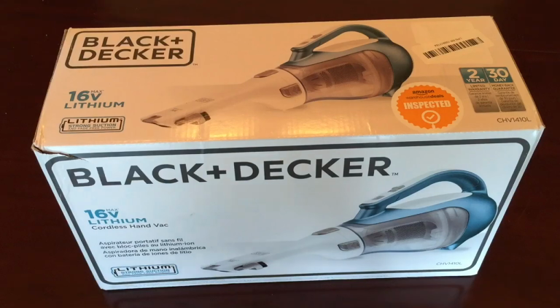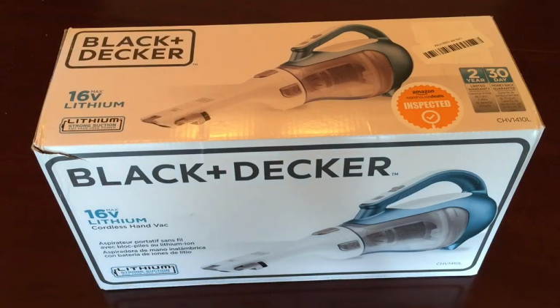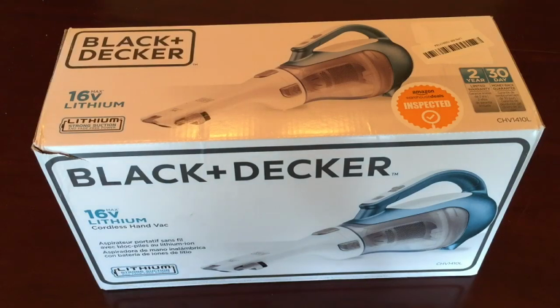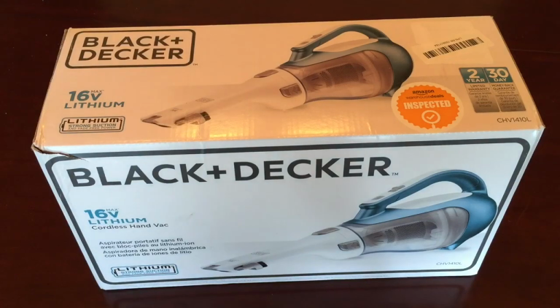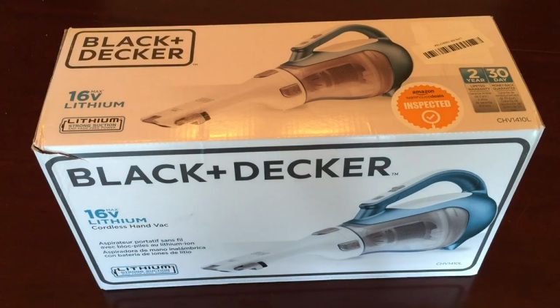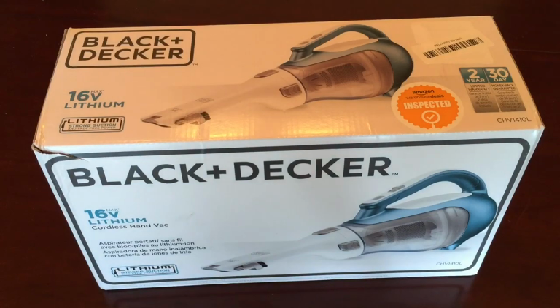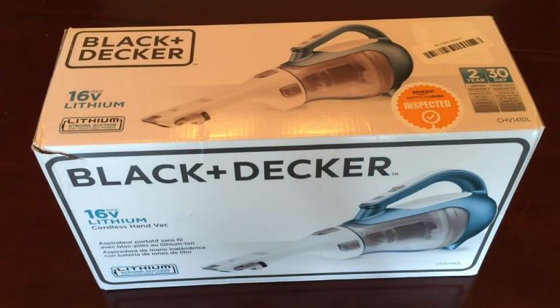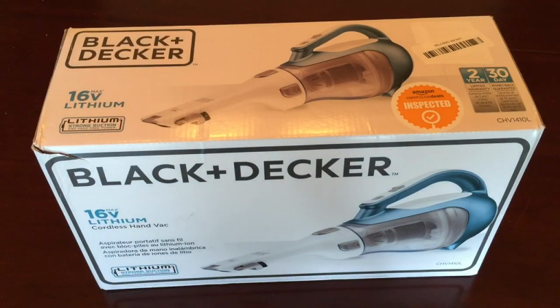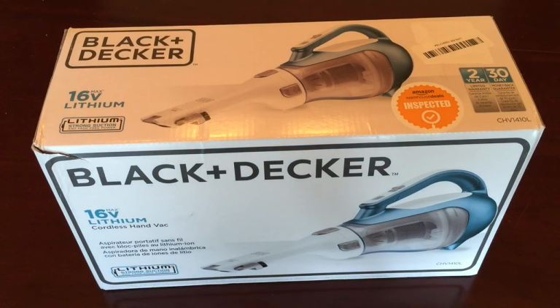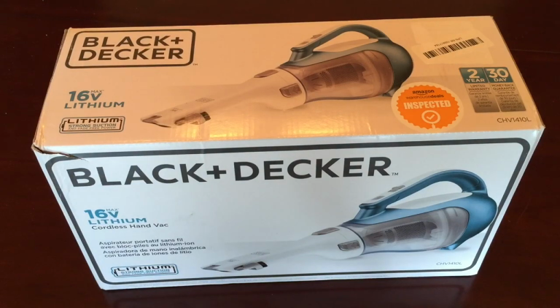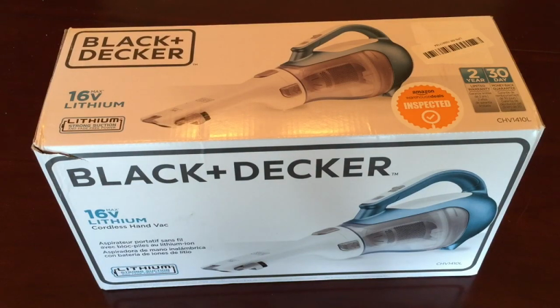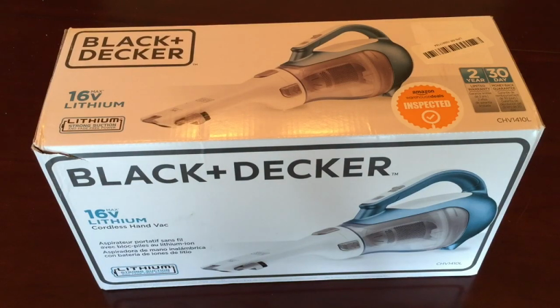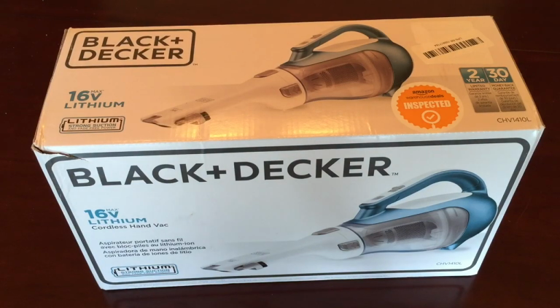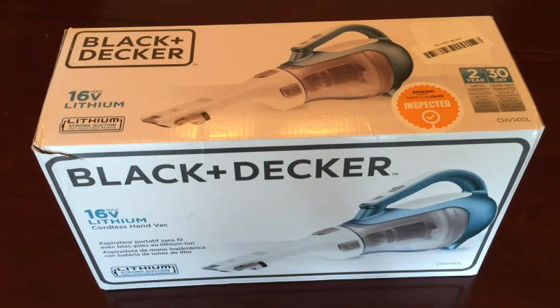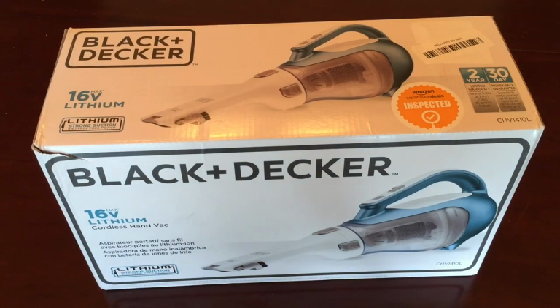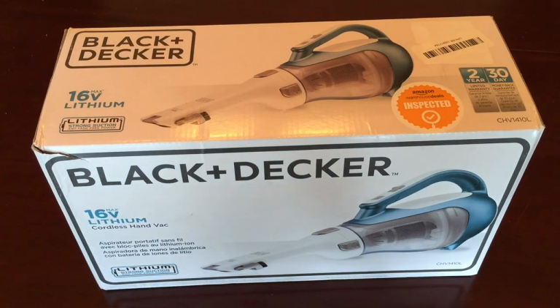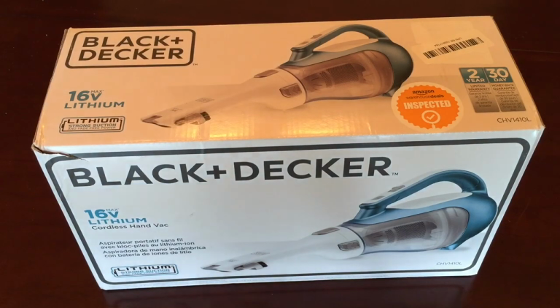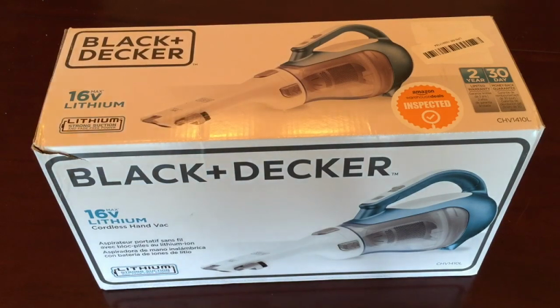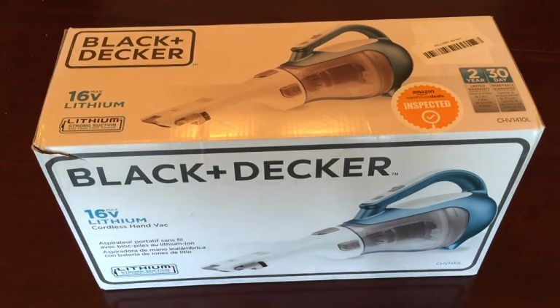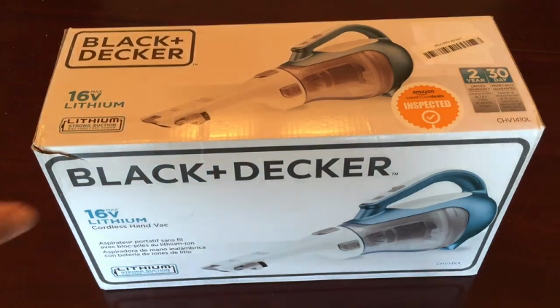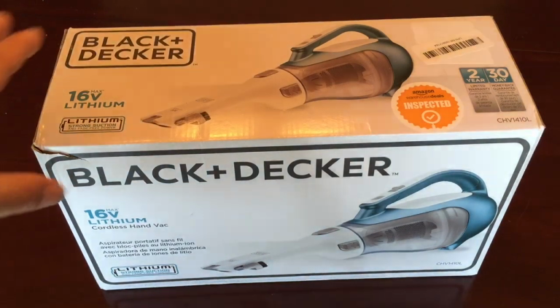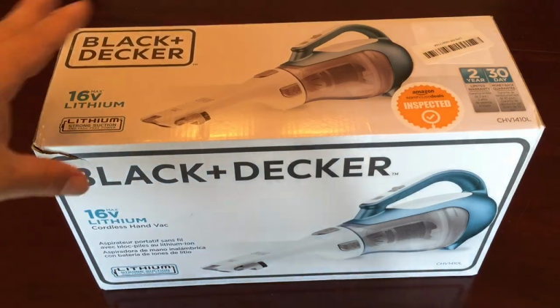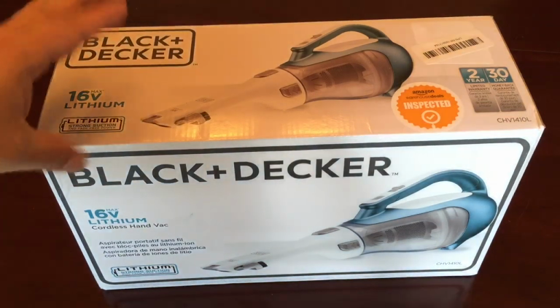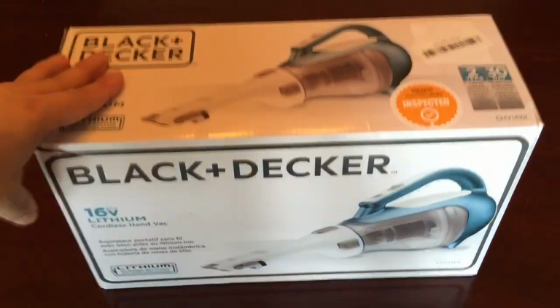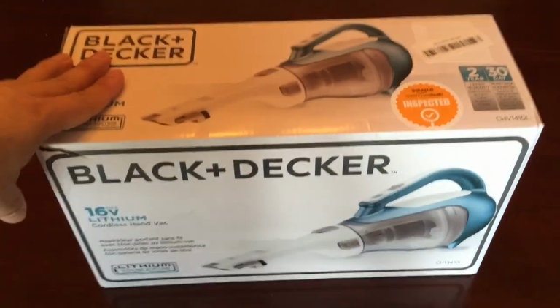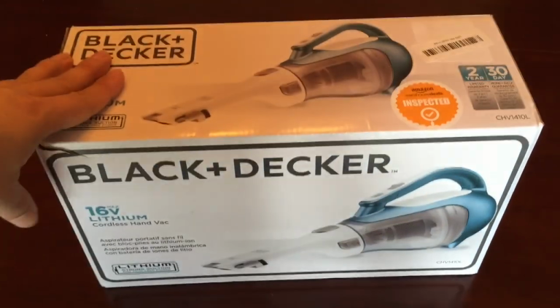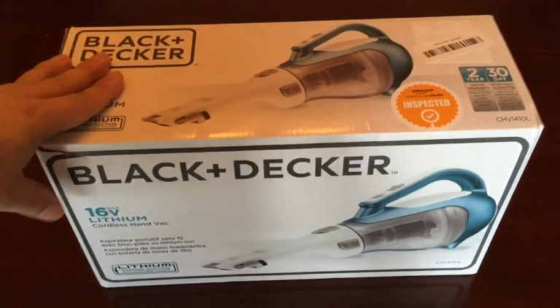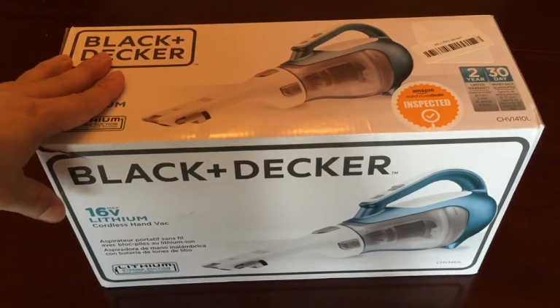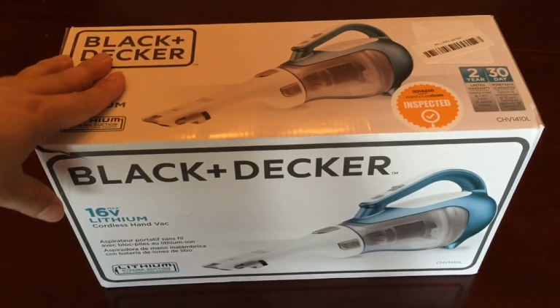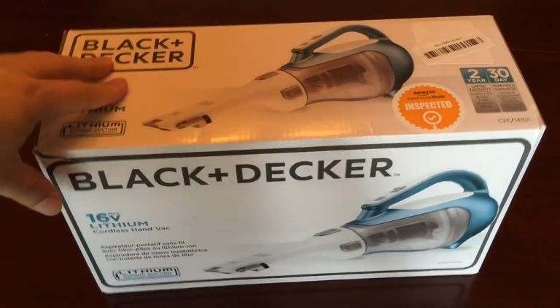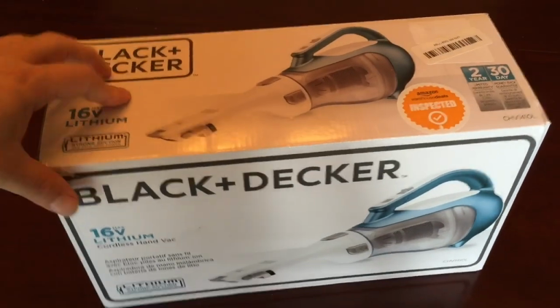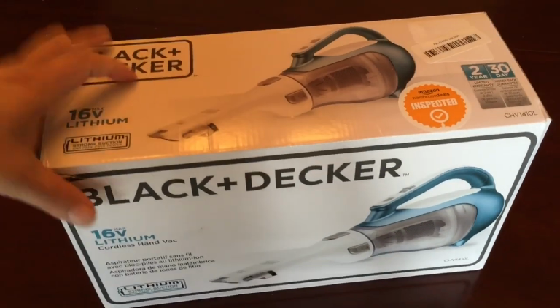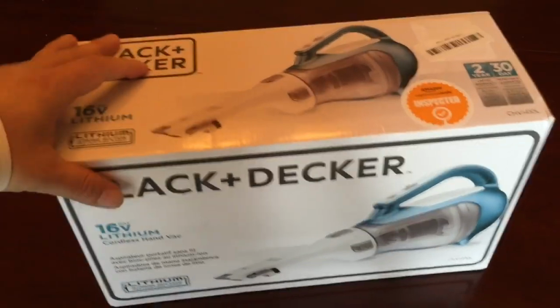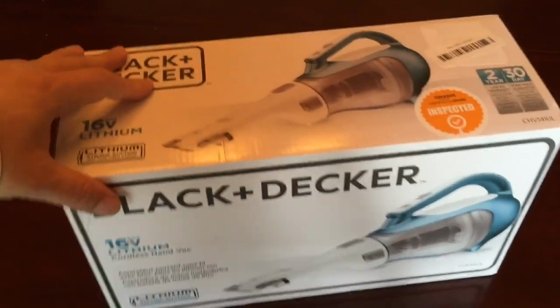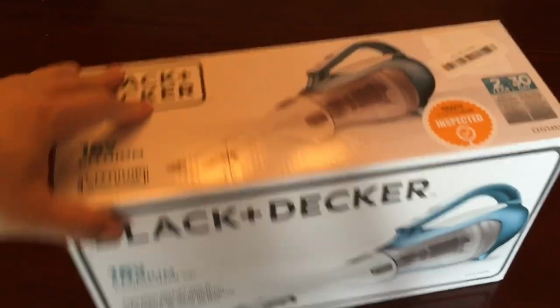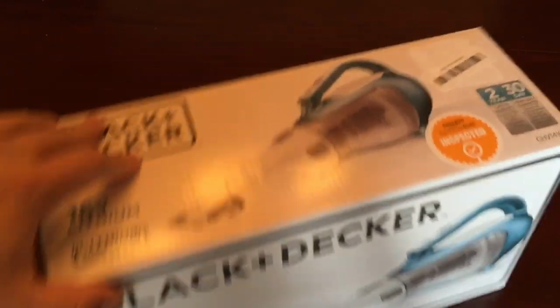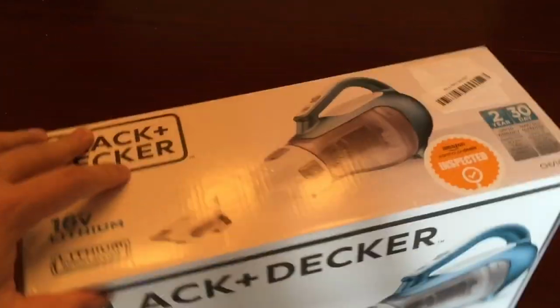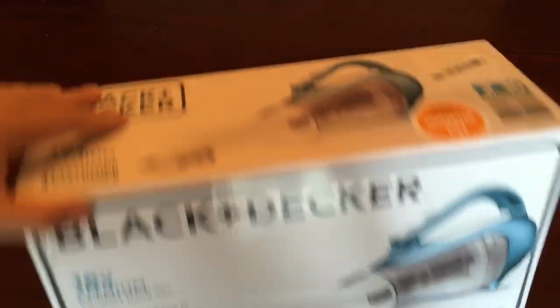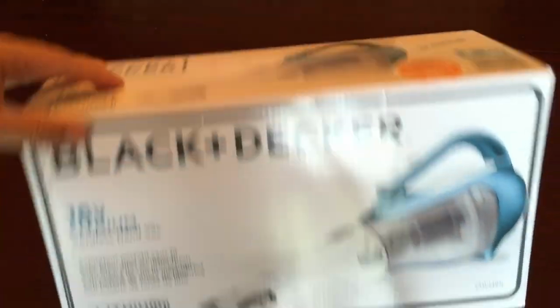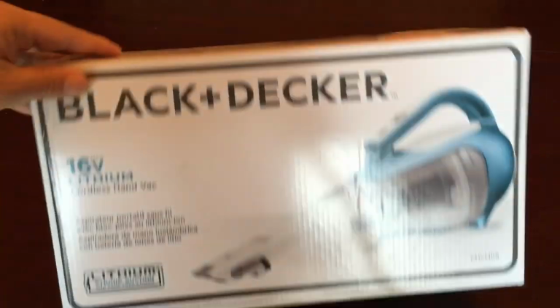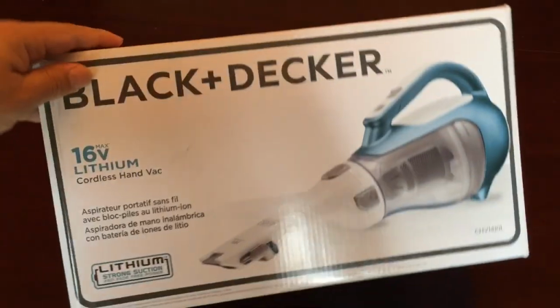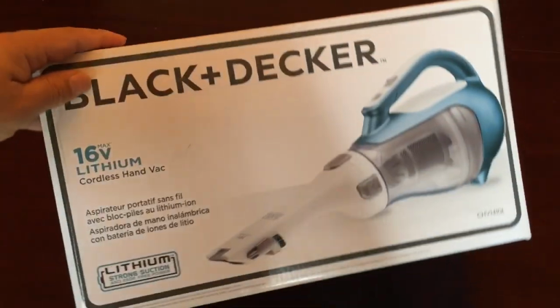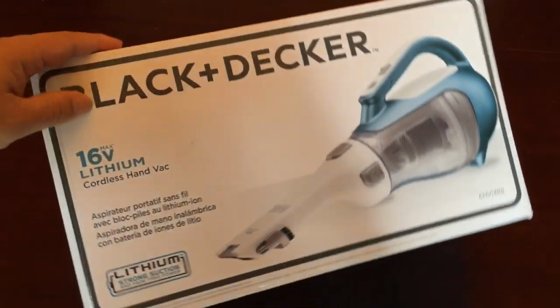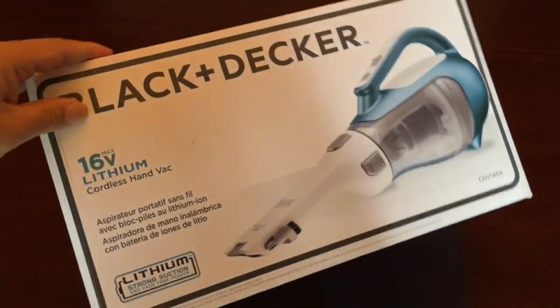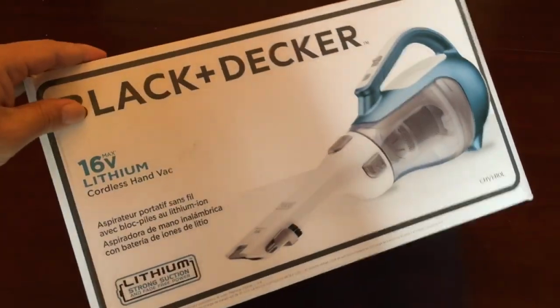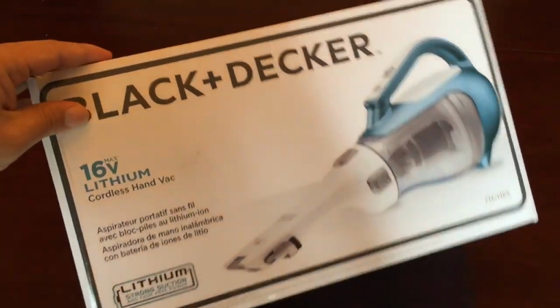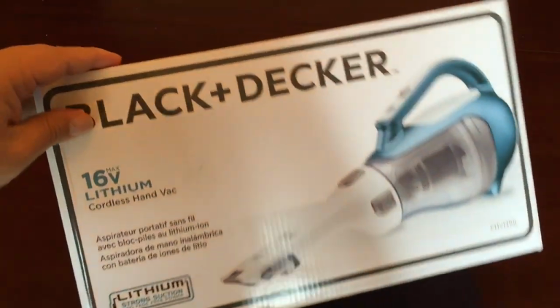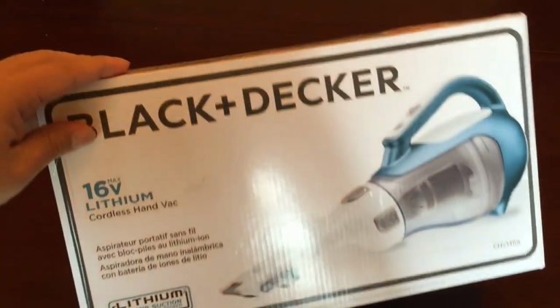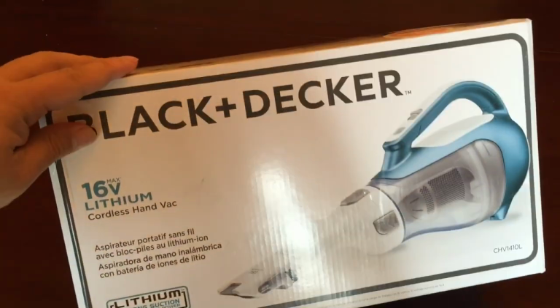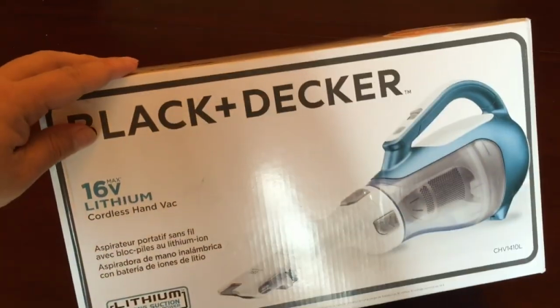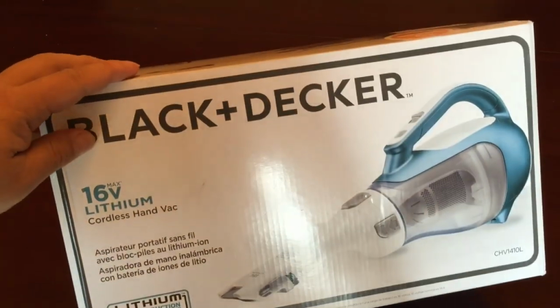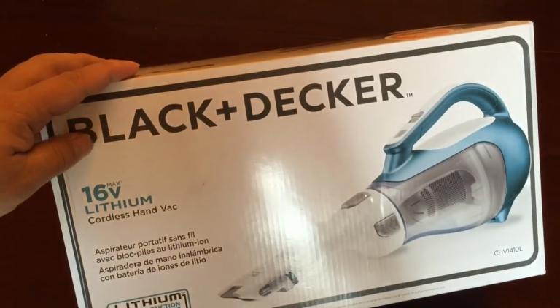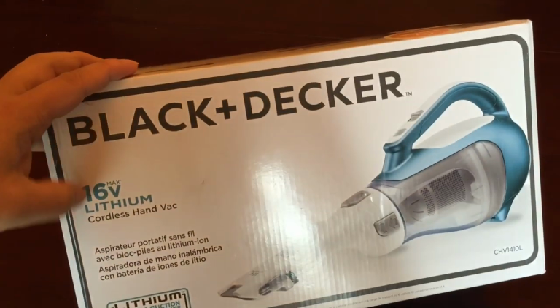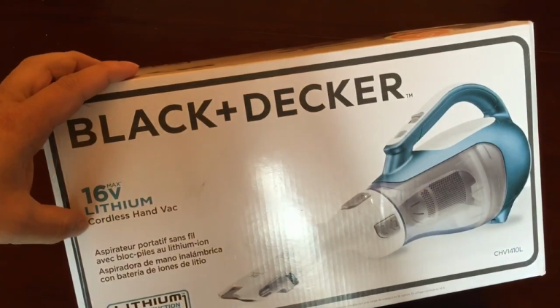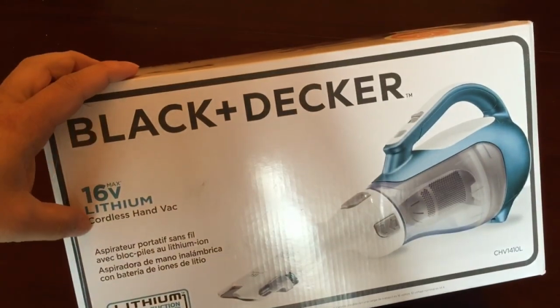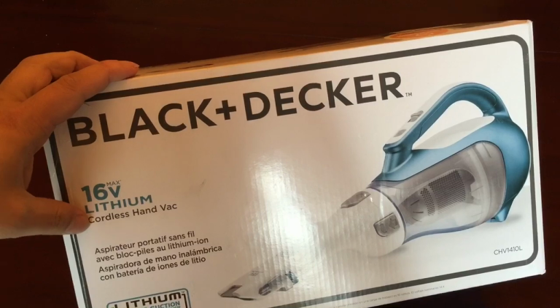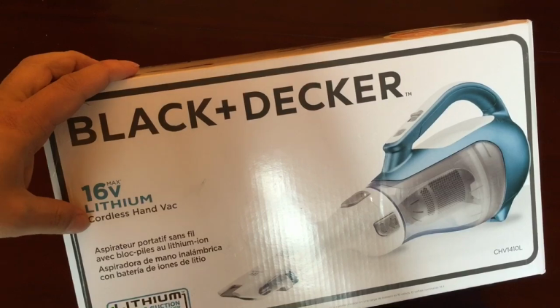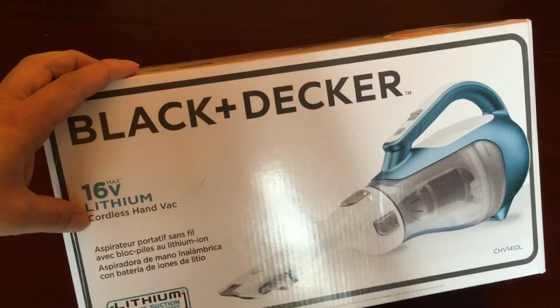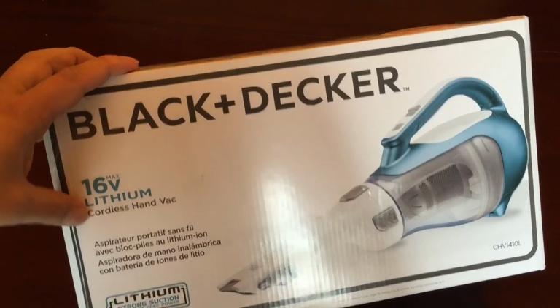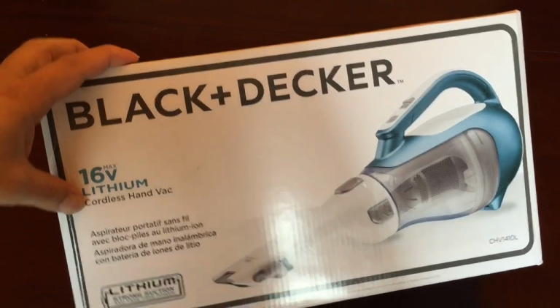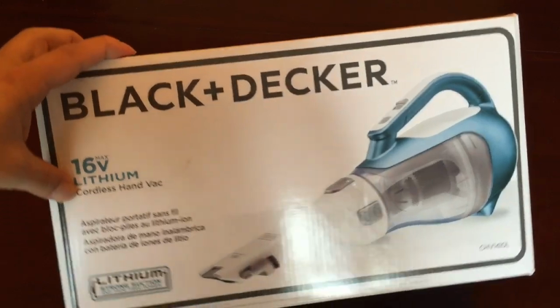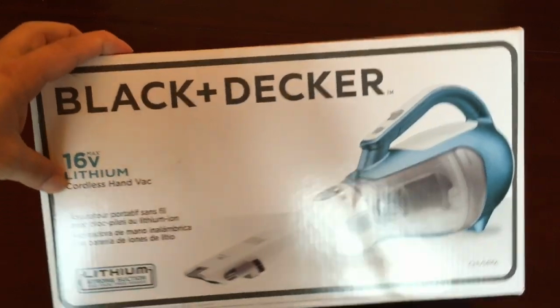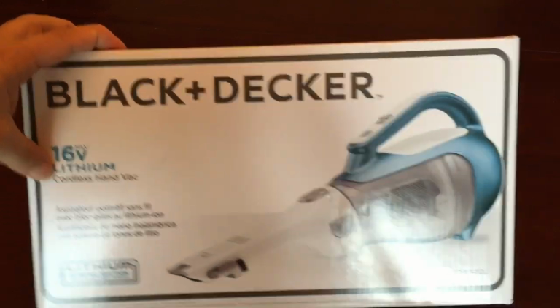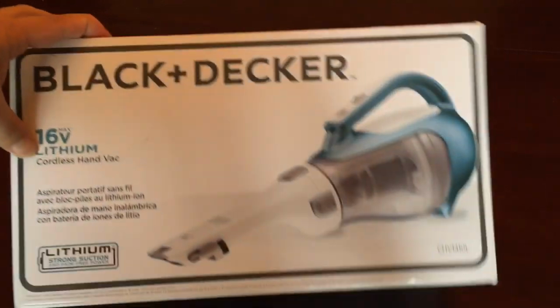What's up? Peter Mumpander here. Just ordered myself this Black & Decker 16-volt lithium cordless hand vac.